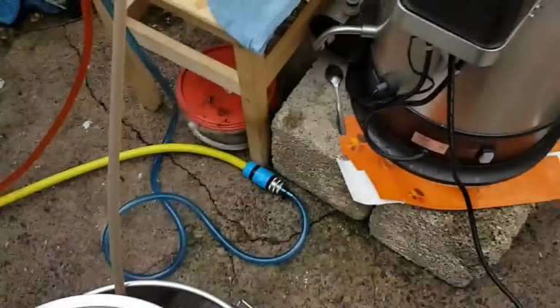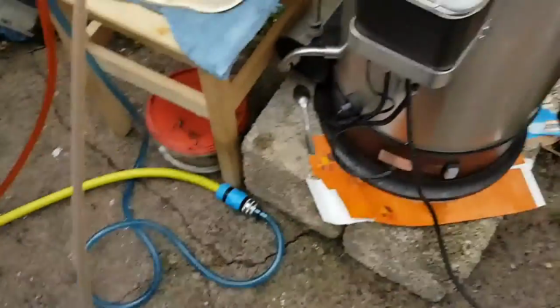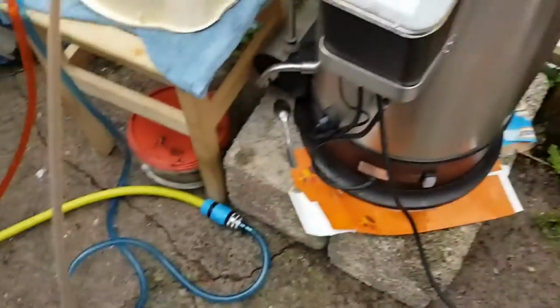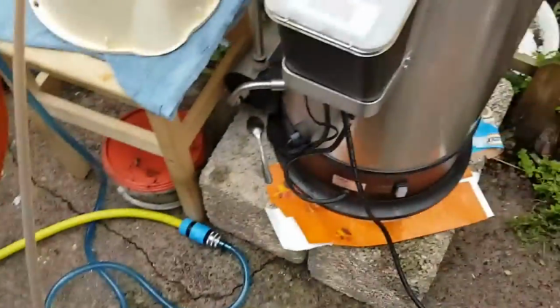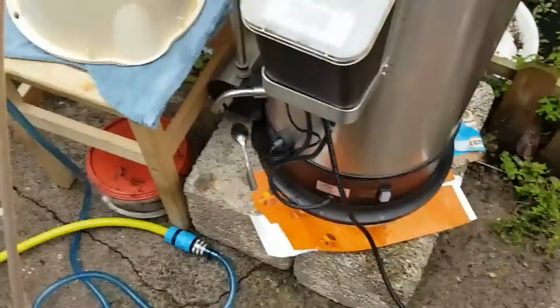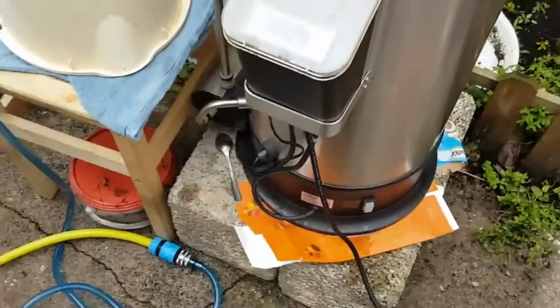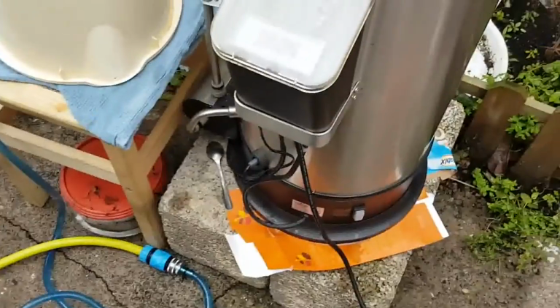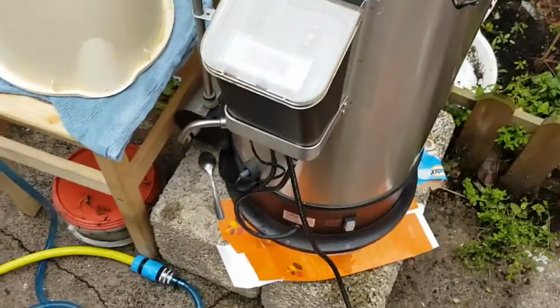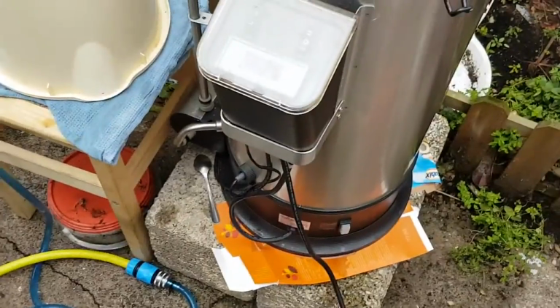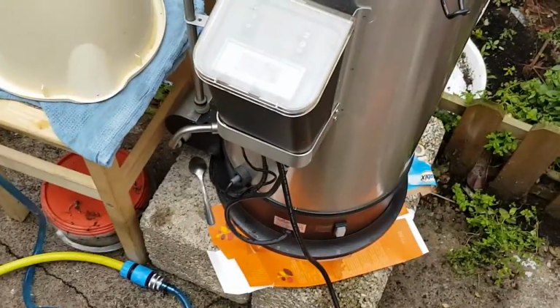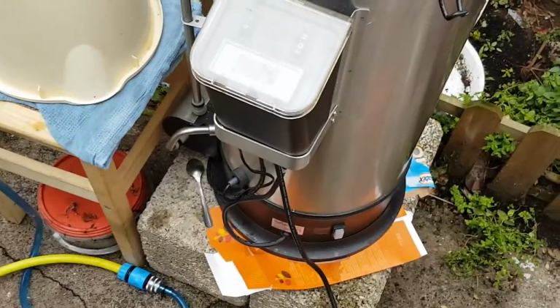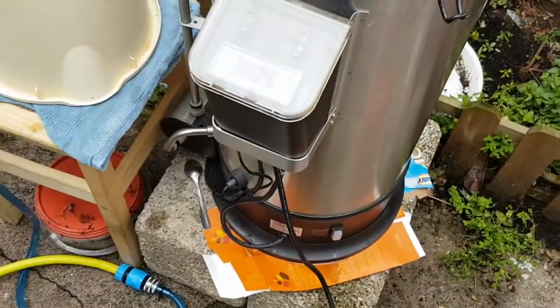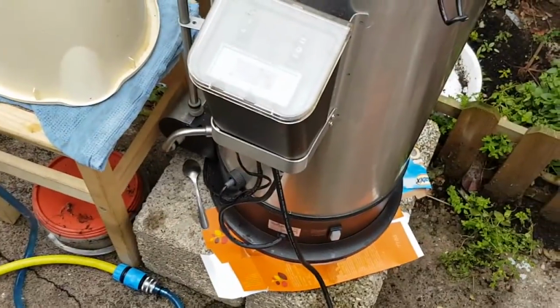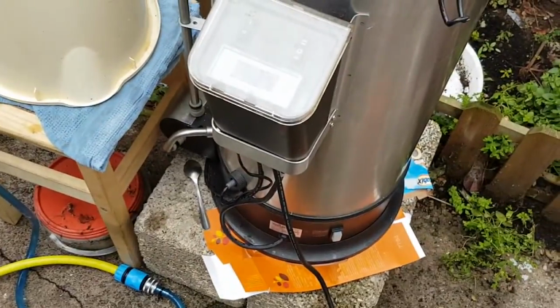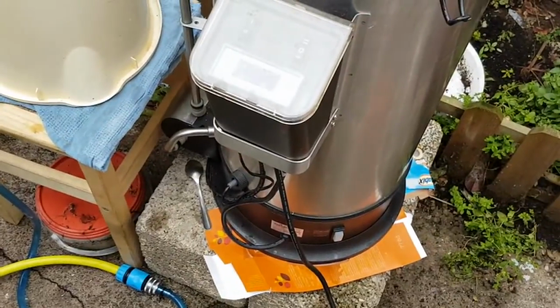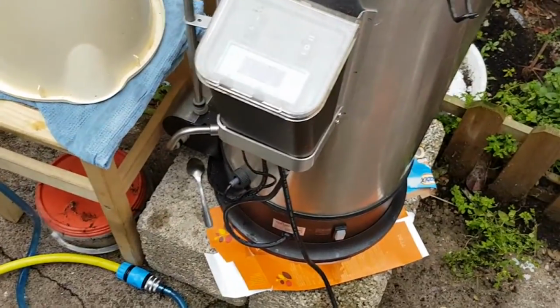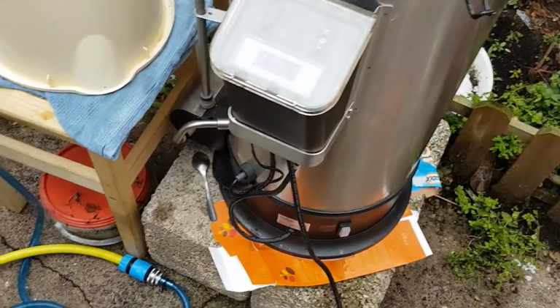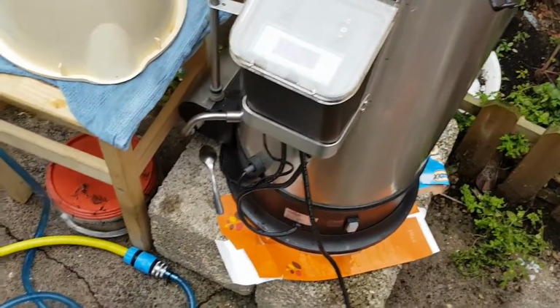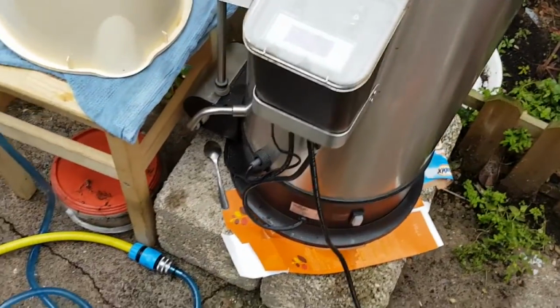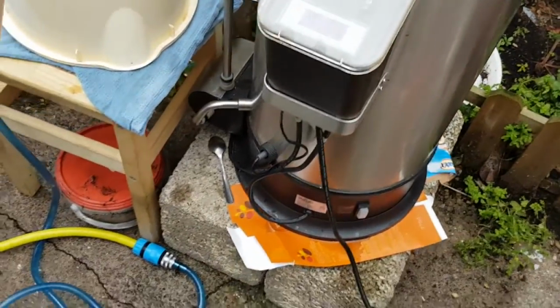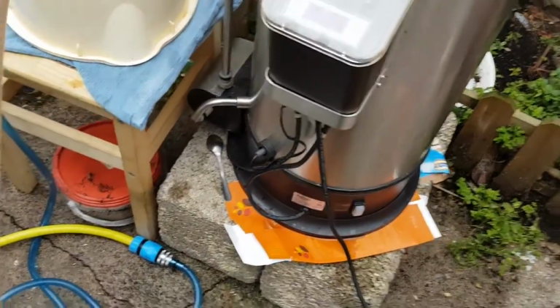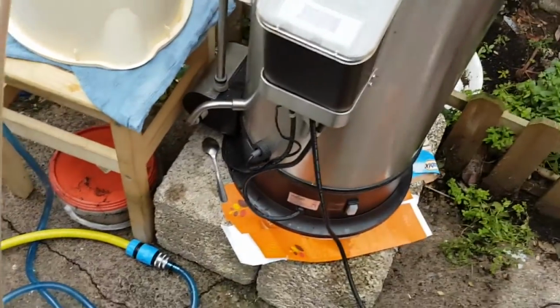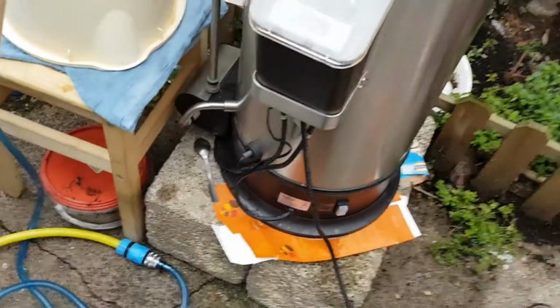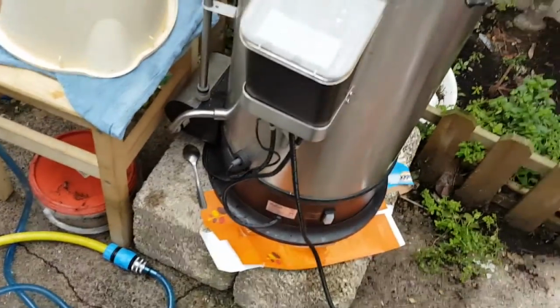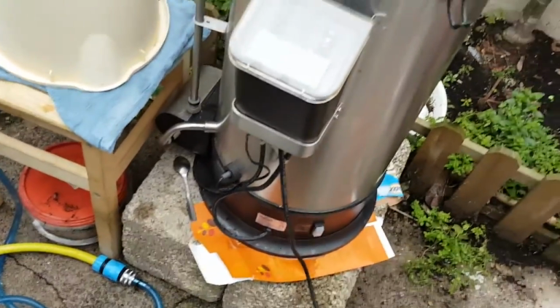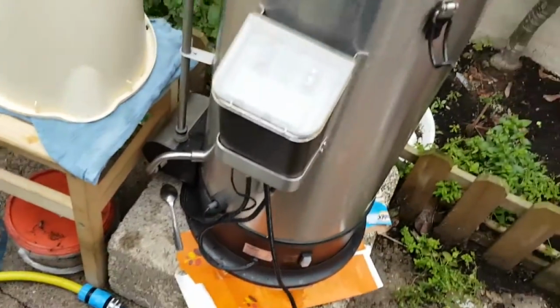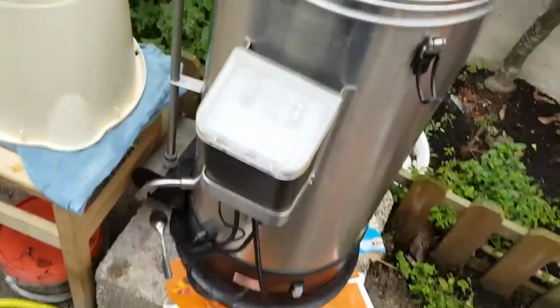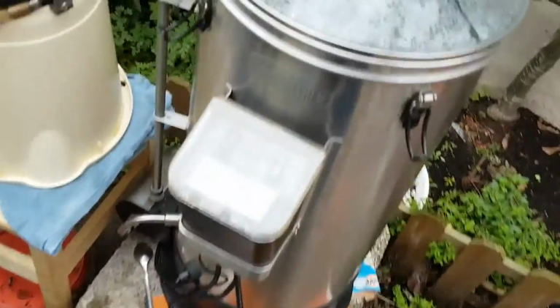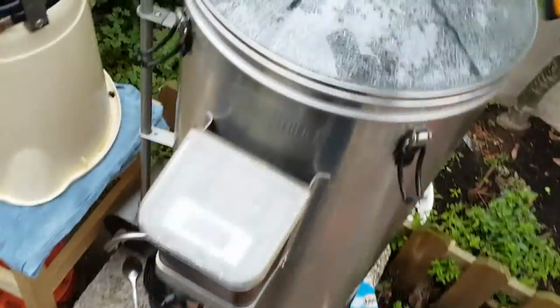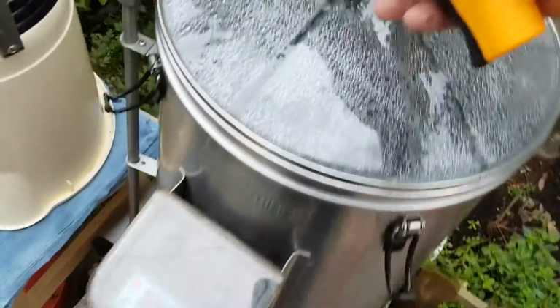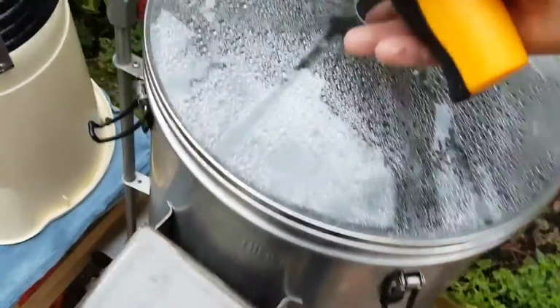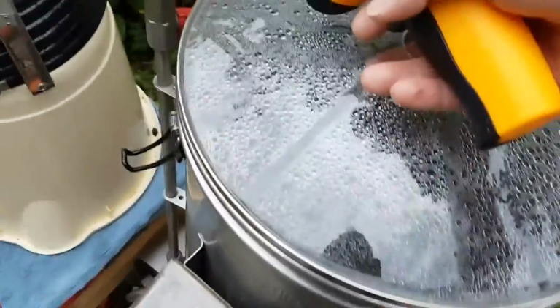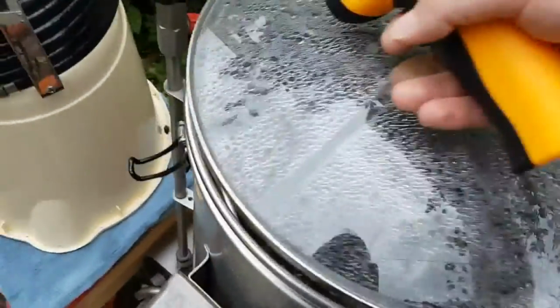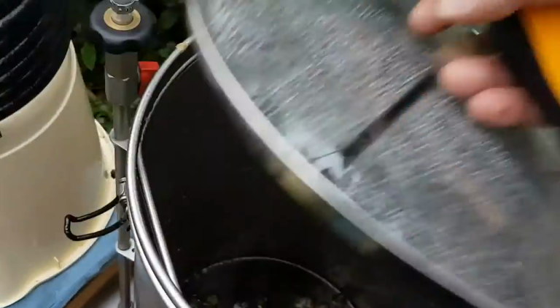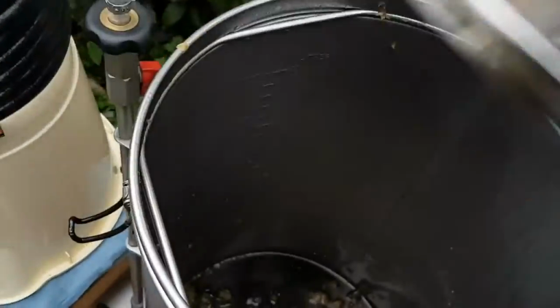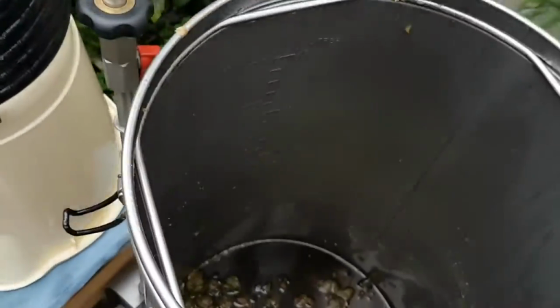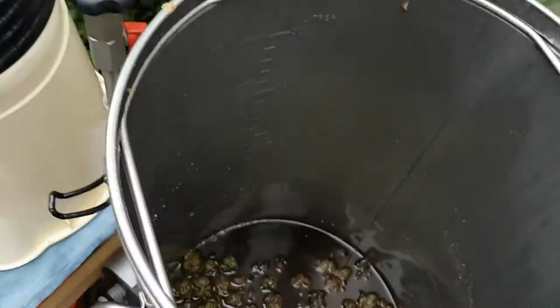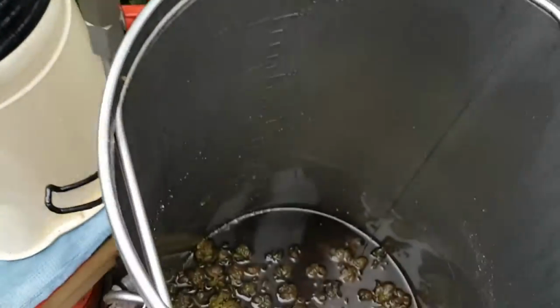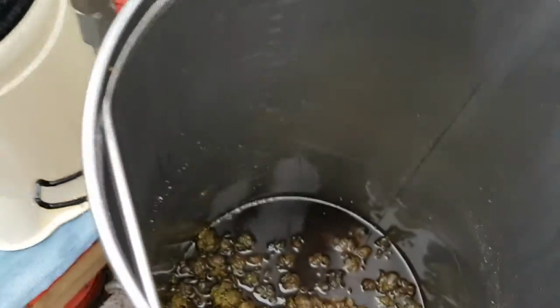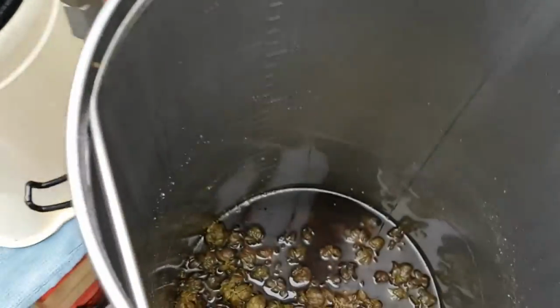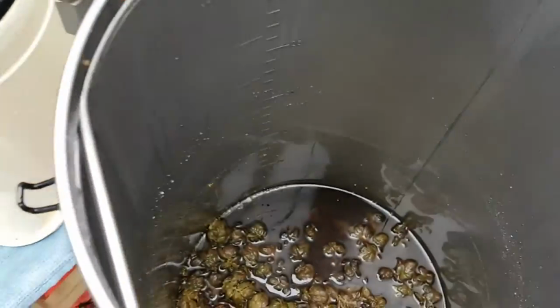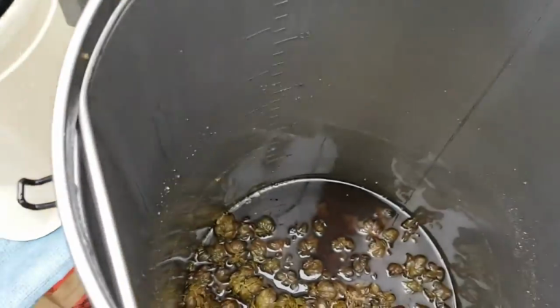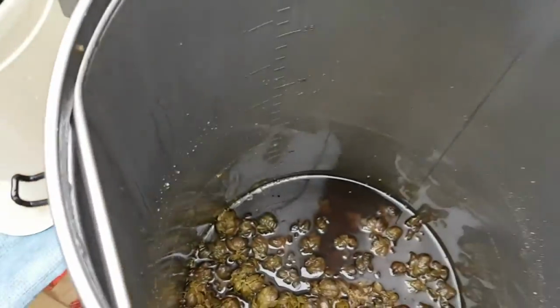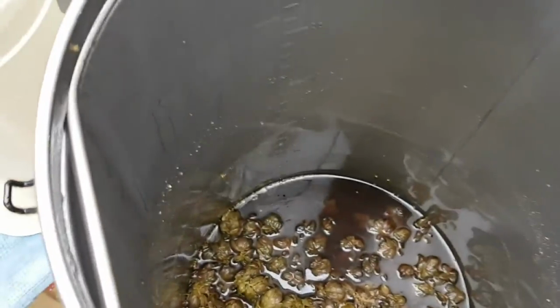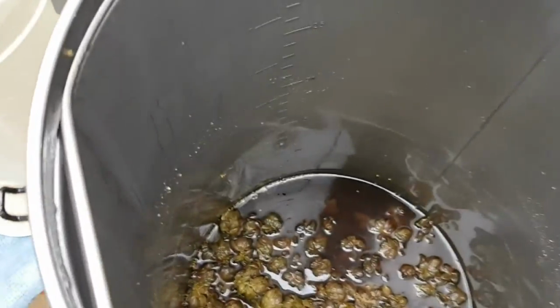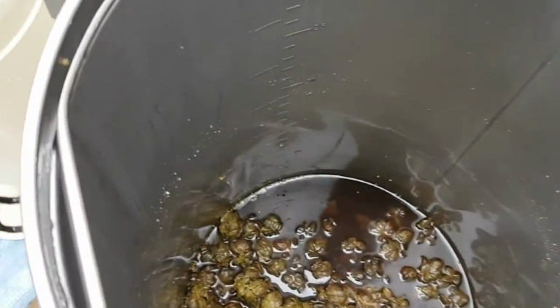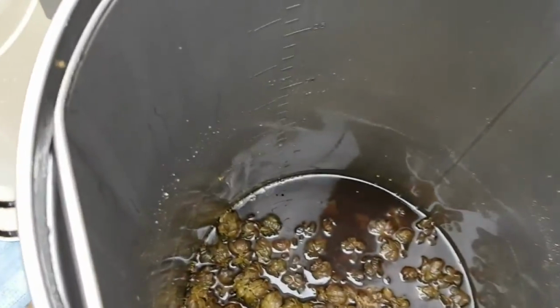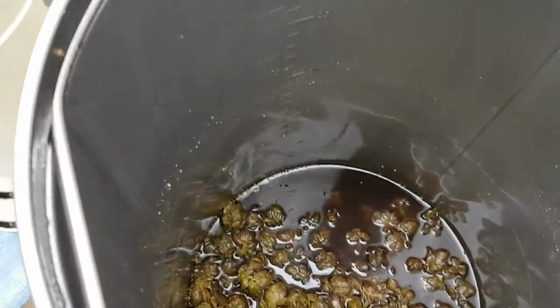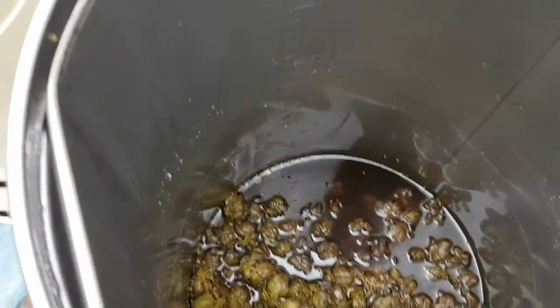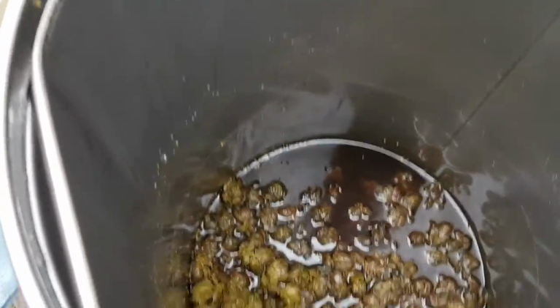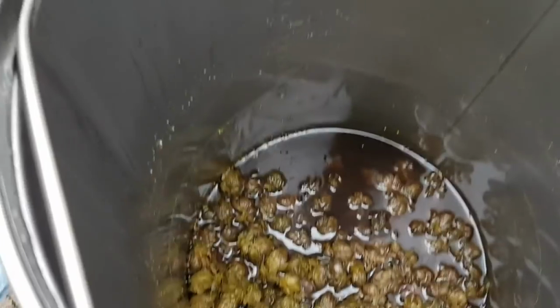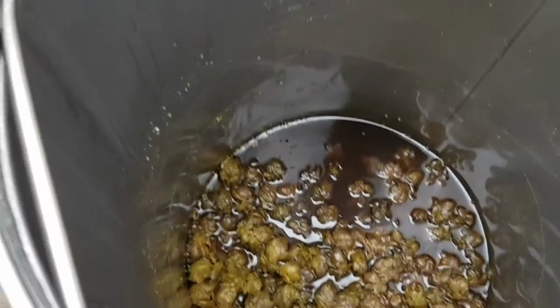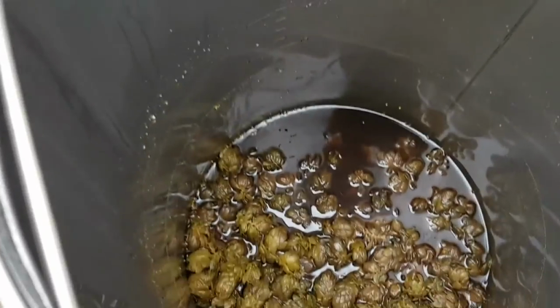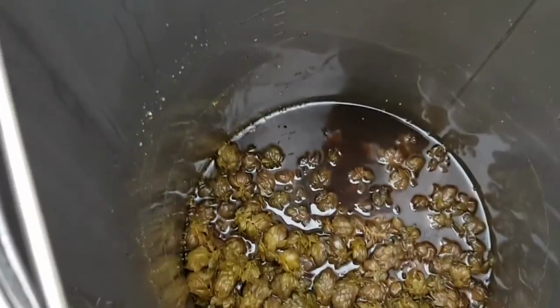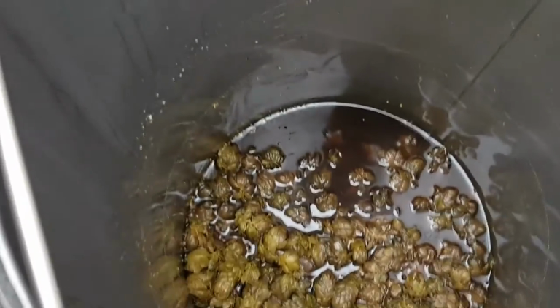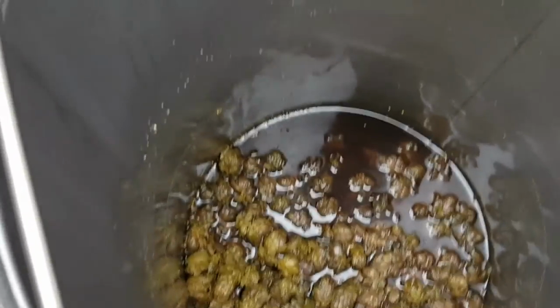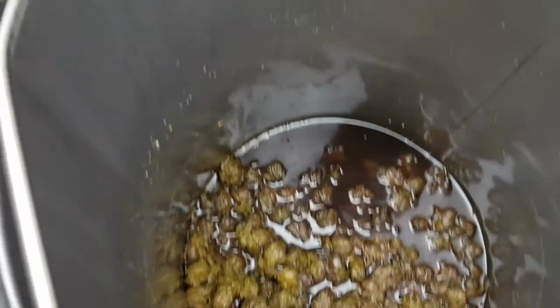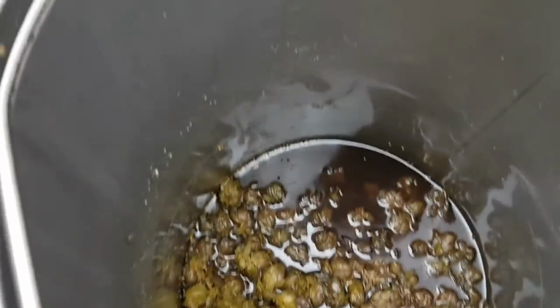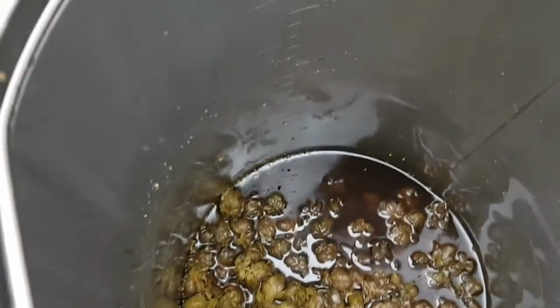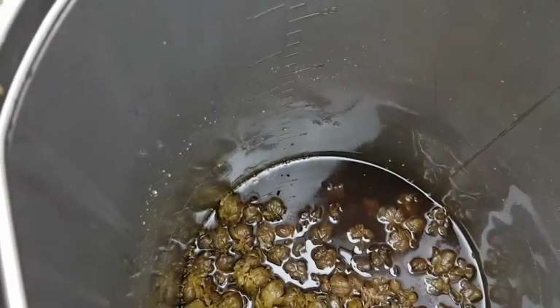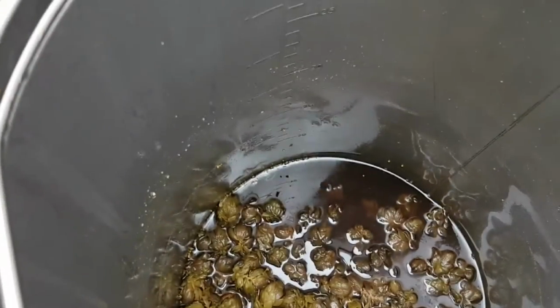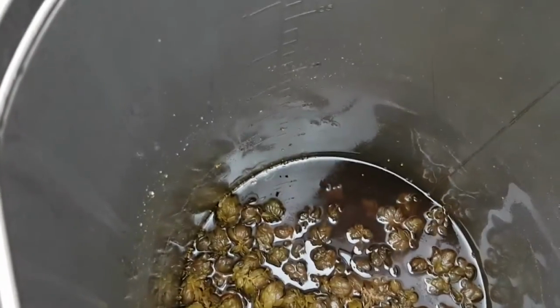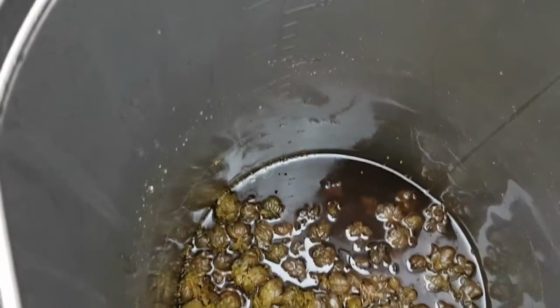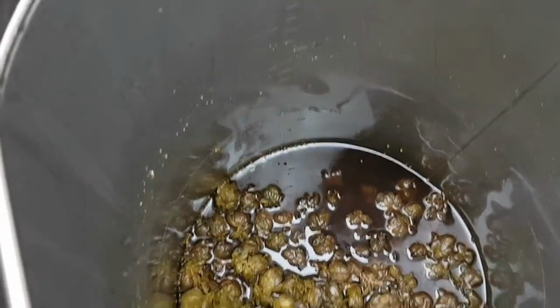A good thing about having it nice and cool is that it'll actually clump up quite well. Obviously I've got a whole lot of hops in there.